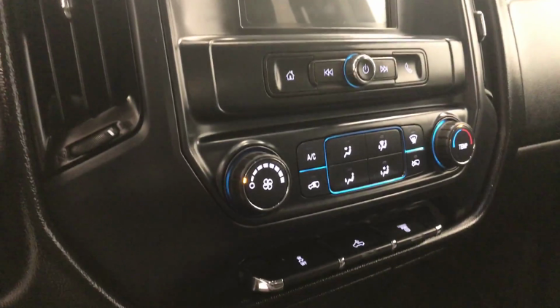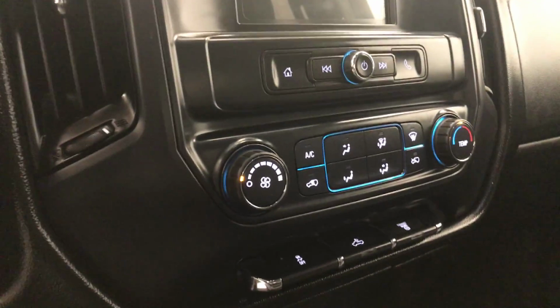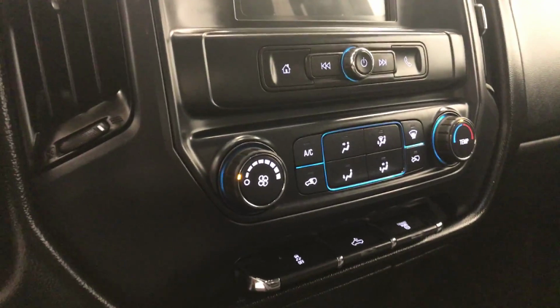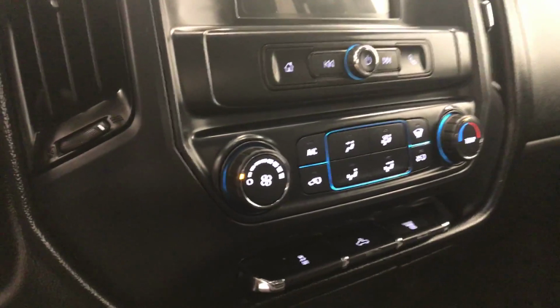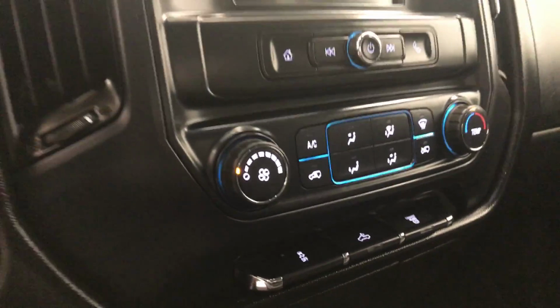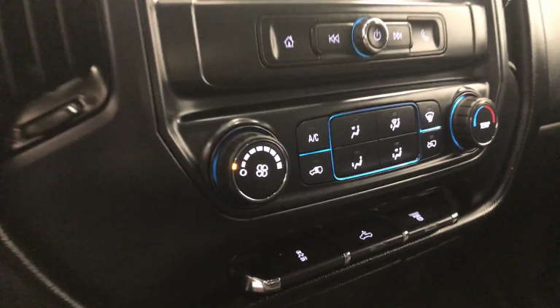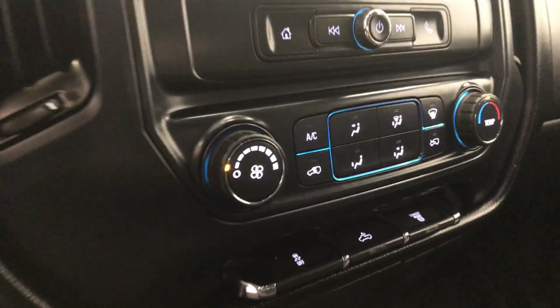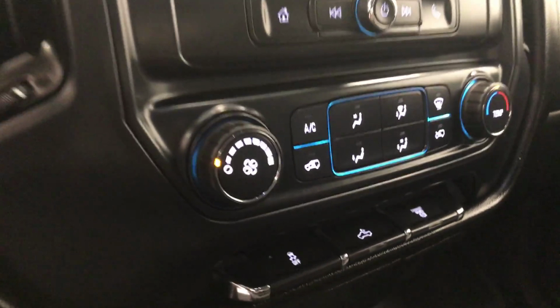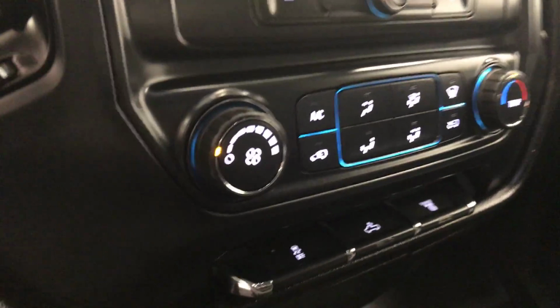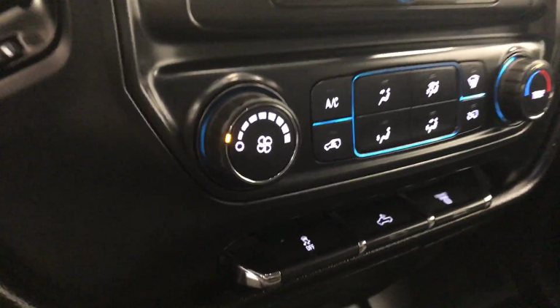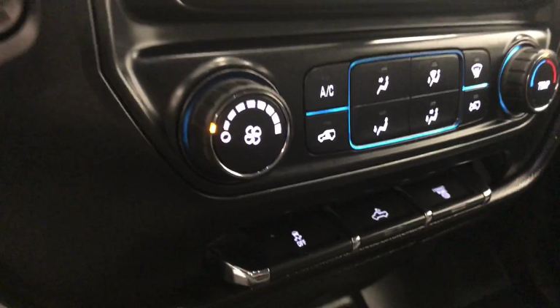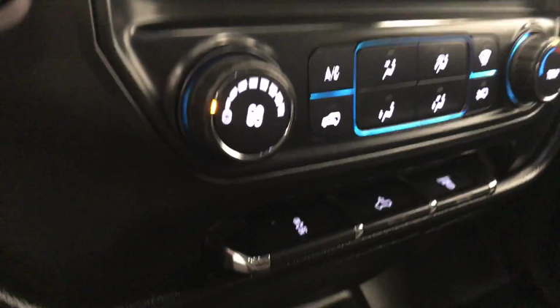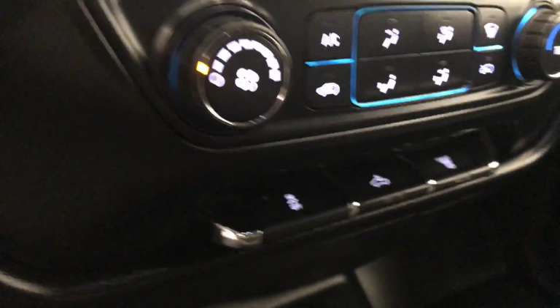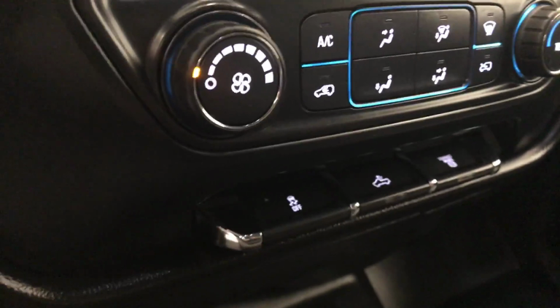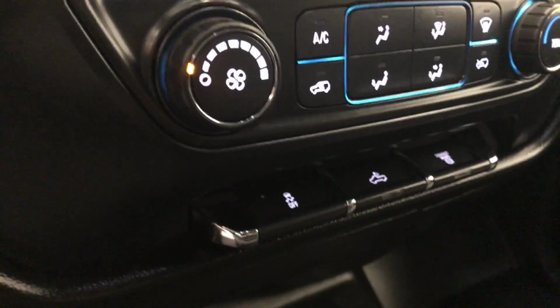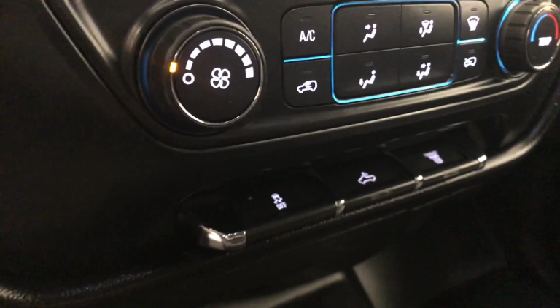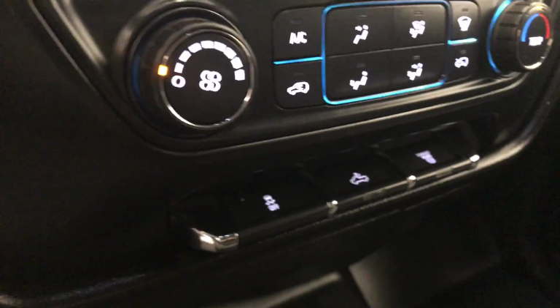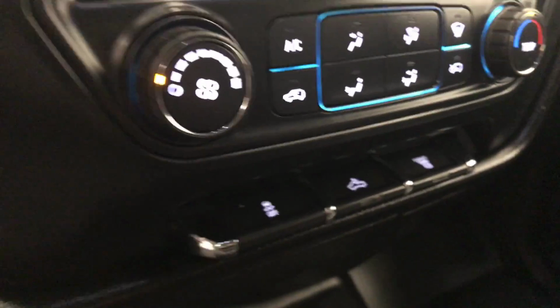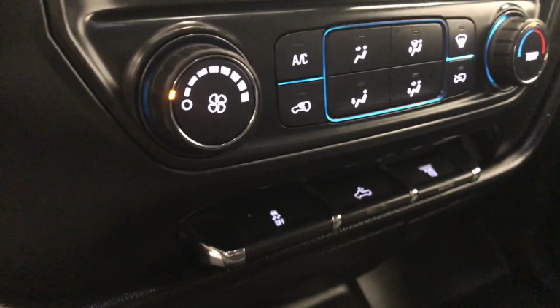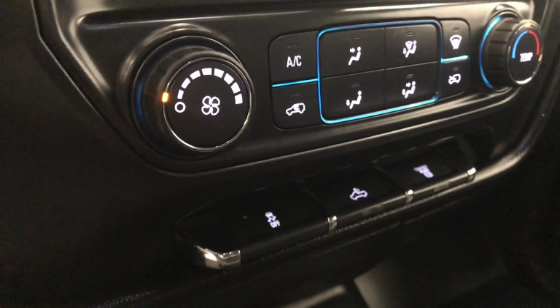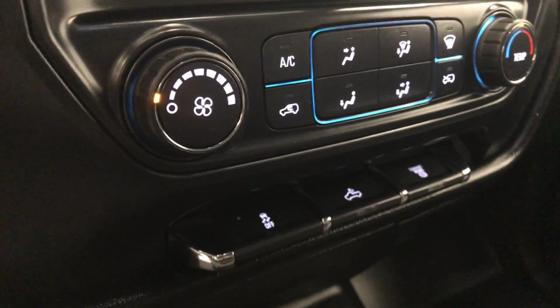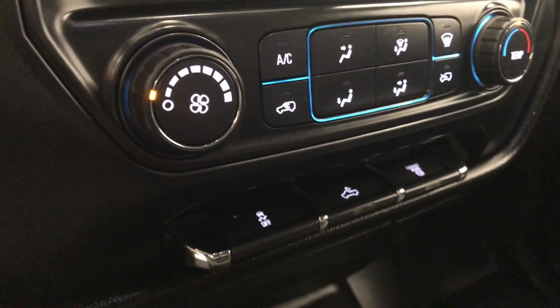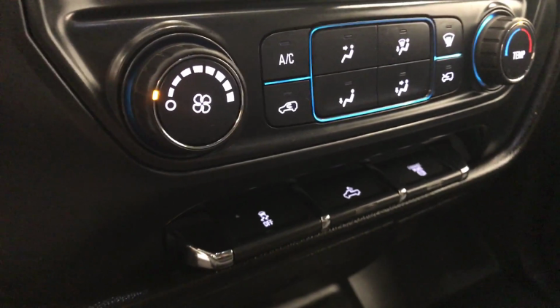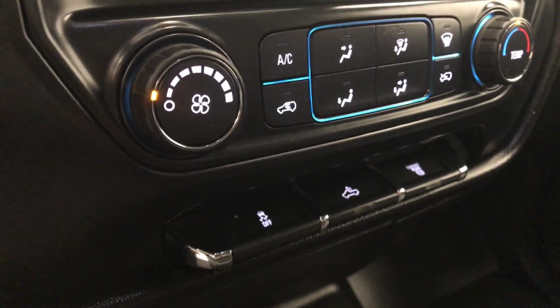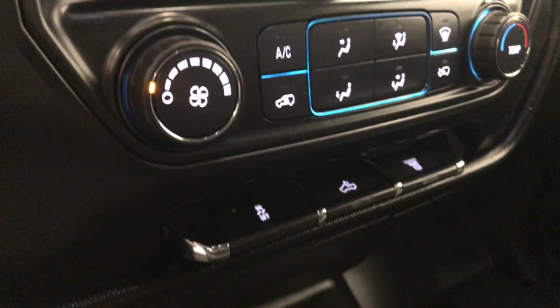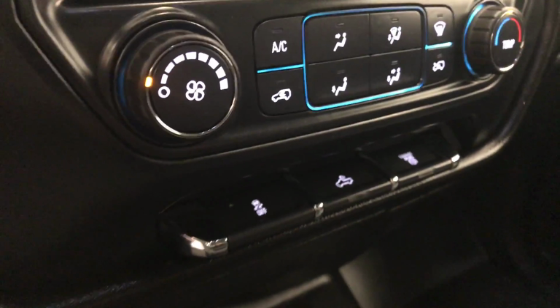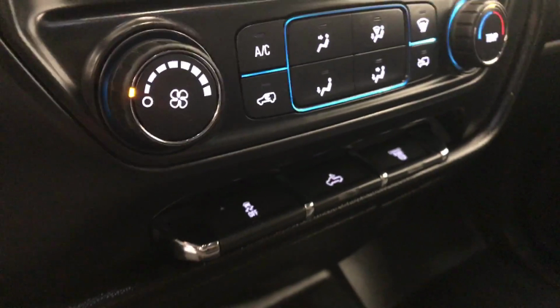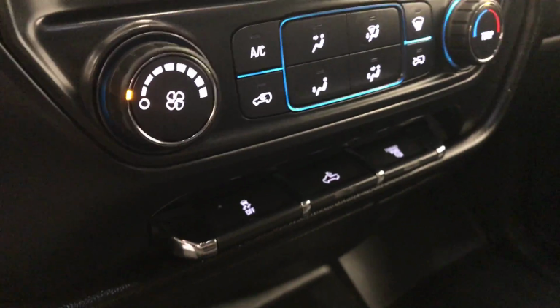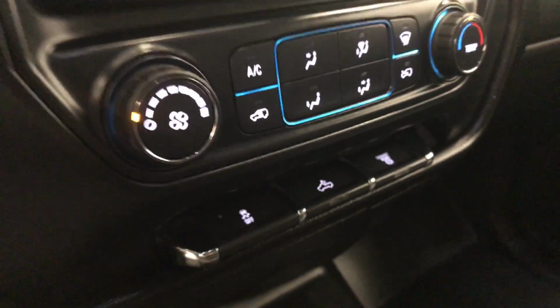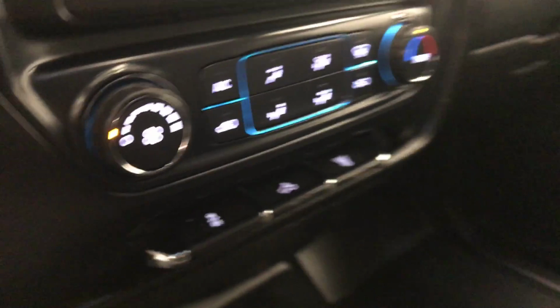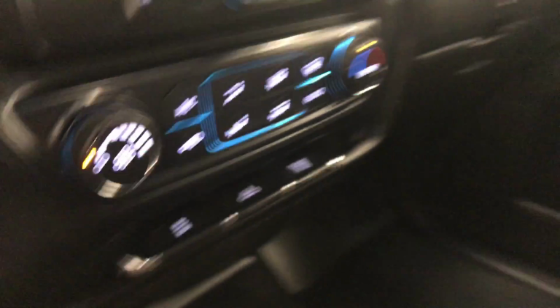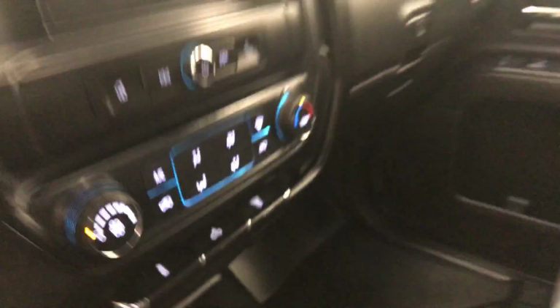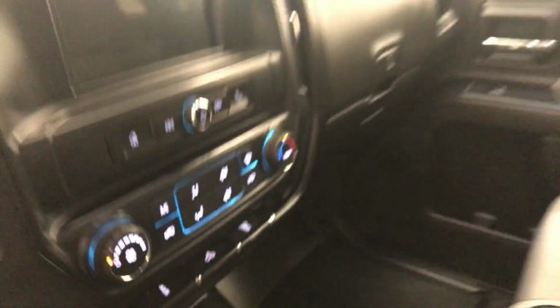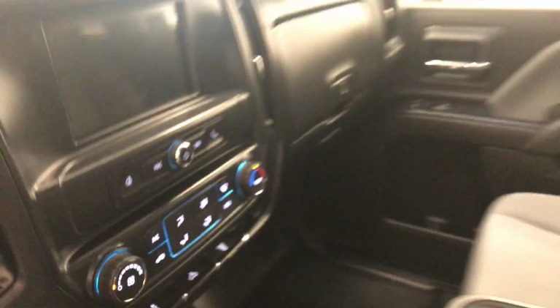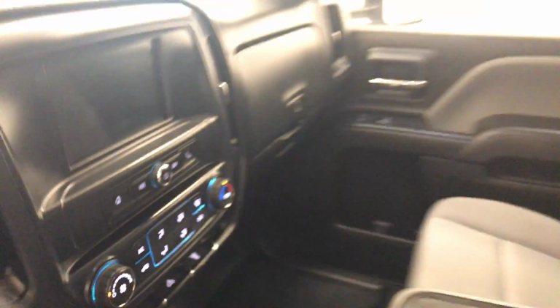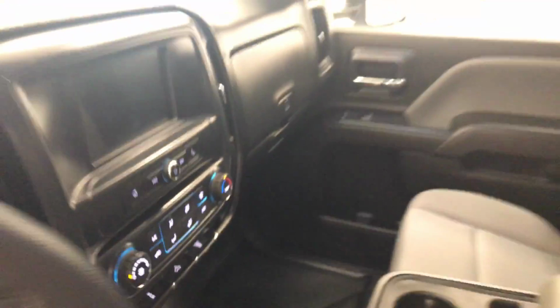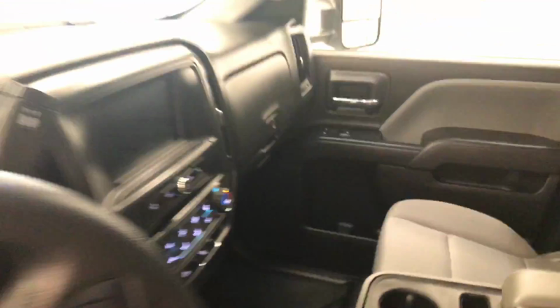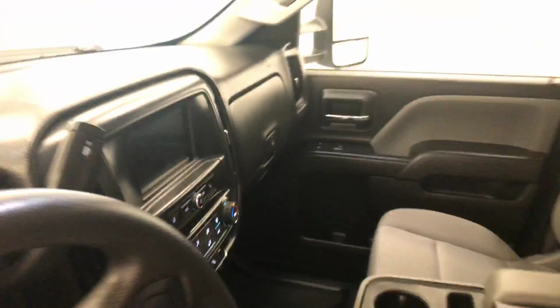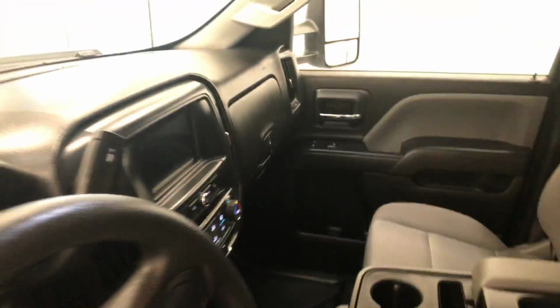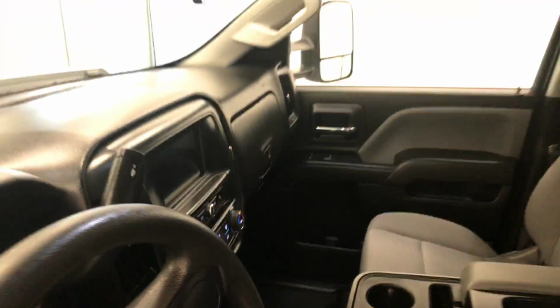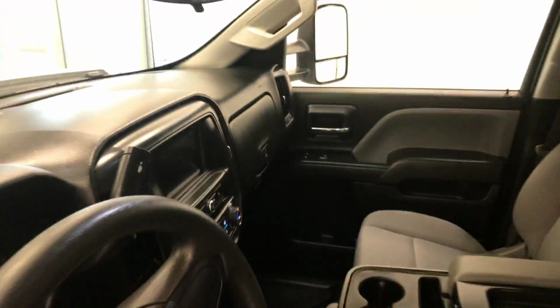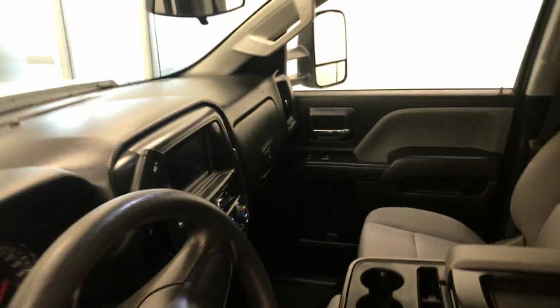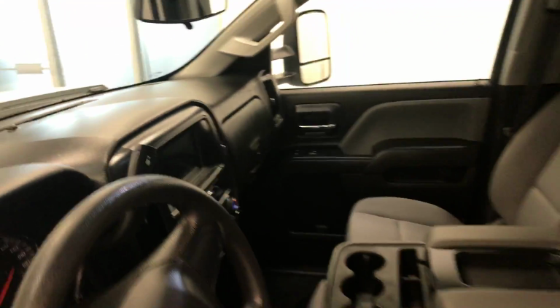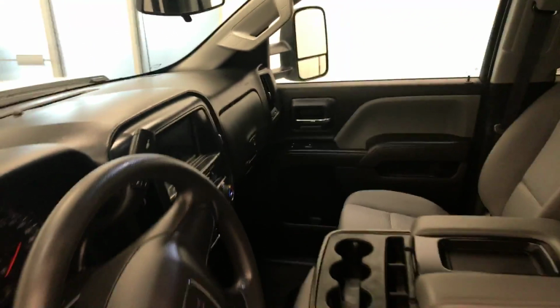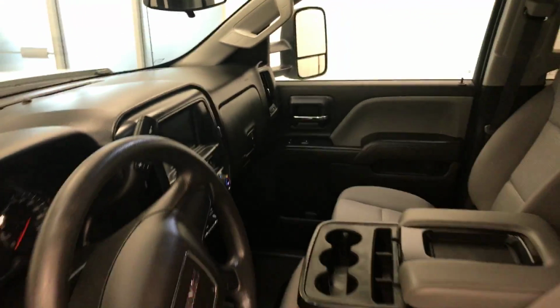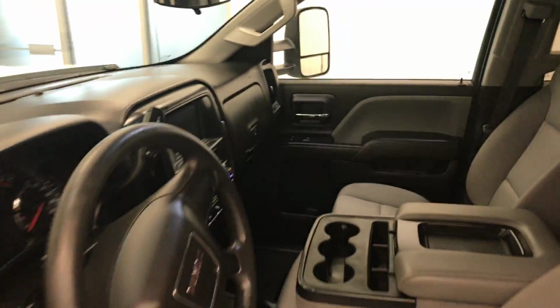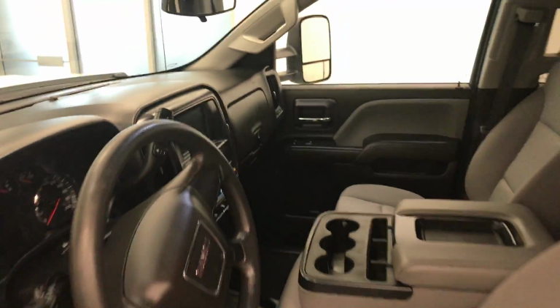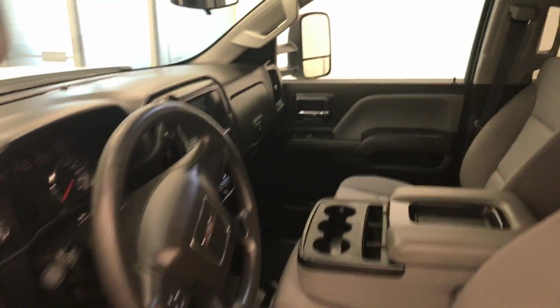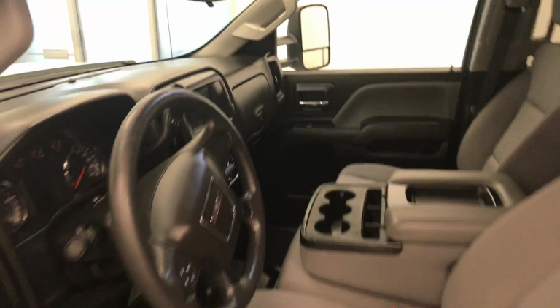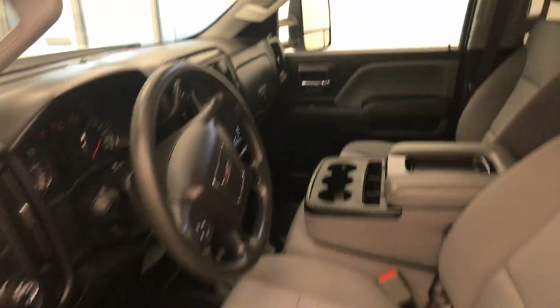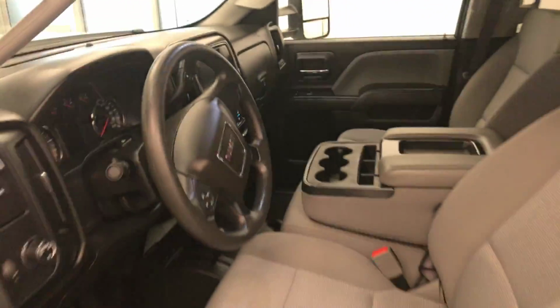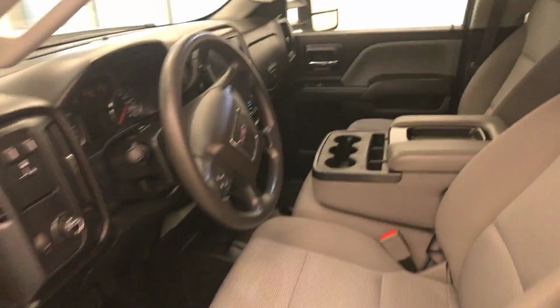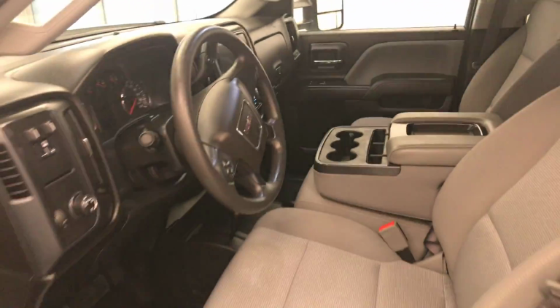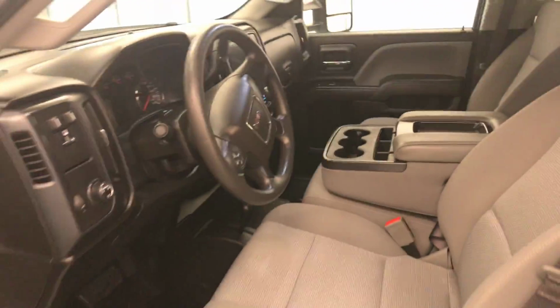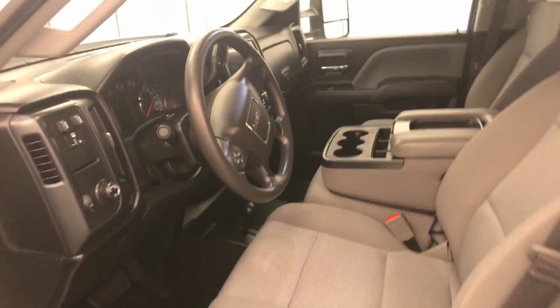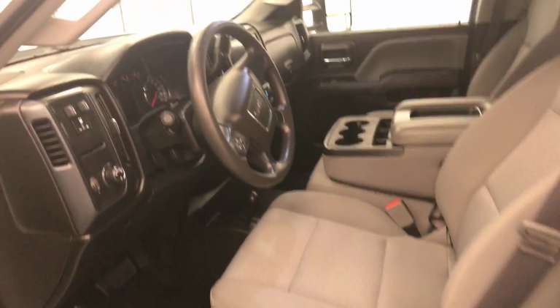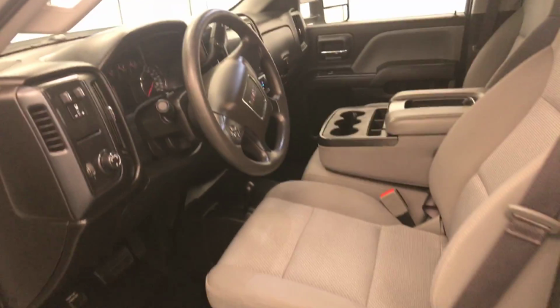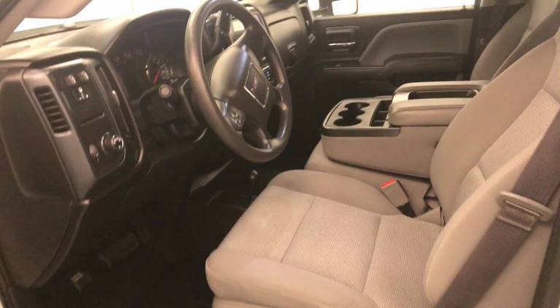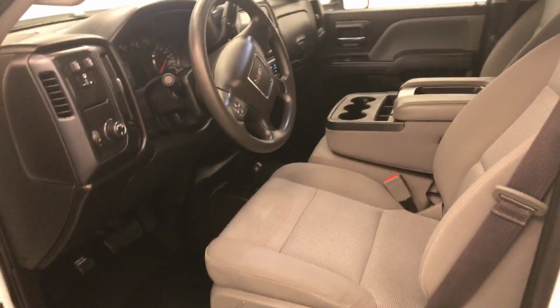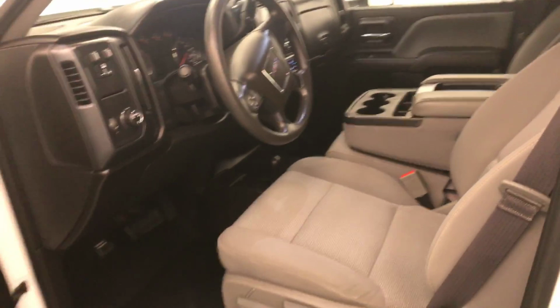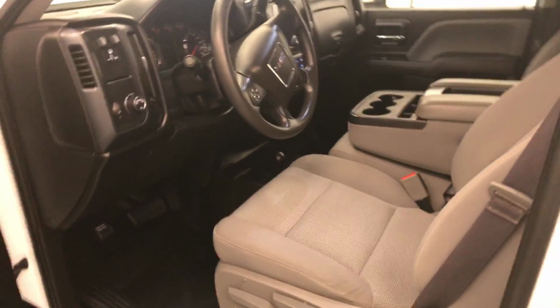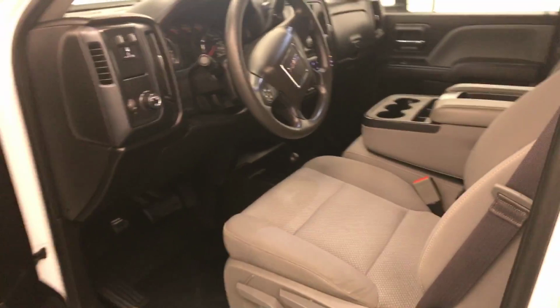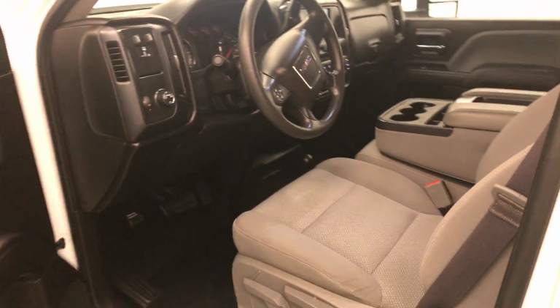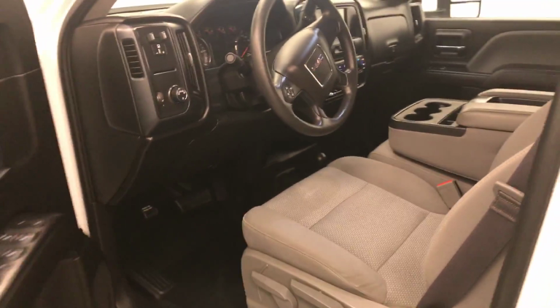Climate control with AC, traction control, rear cargo line controls, and diesel exhaust brake. Our interior color is black and dark ash.